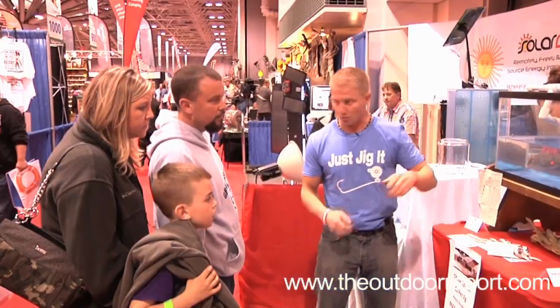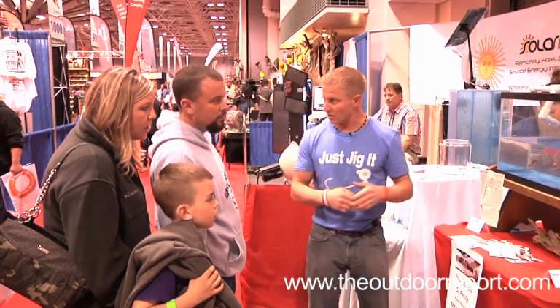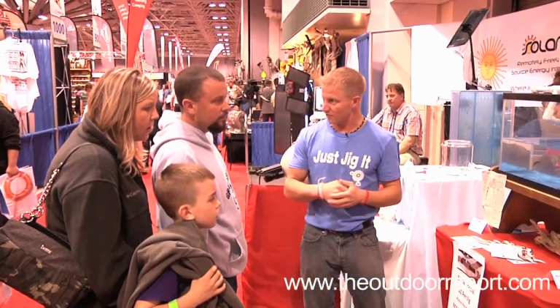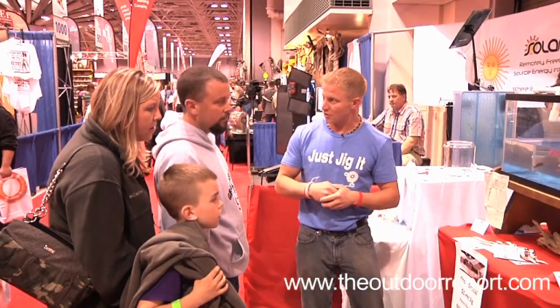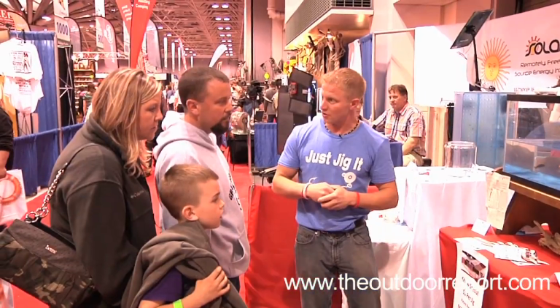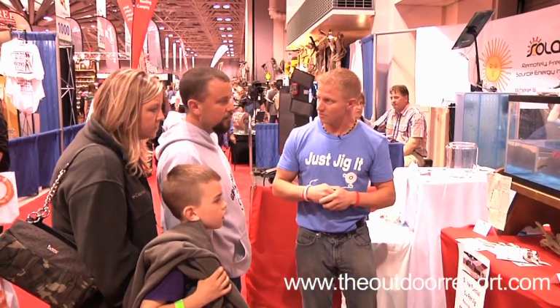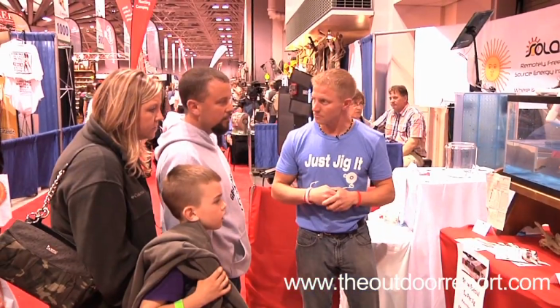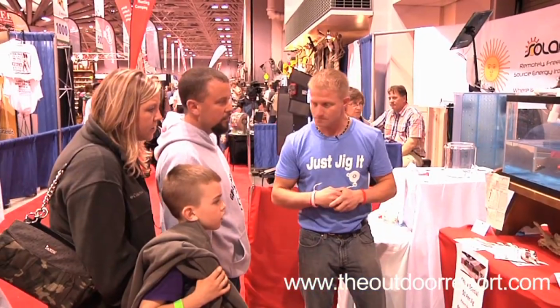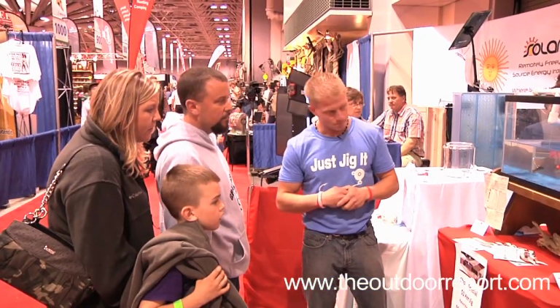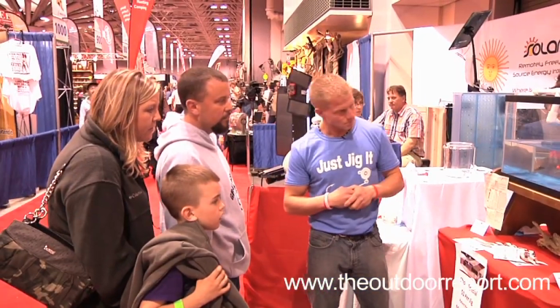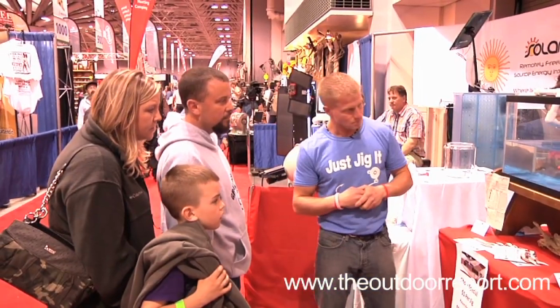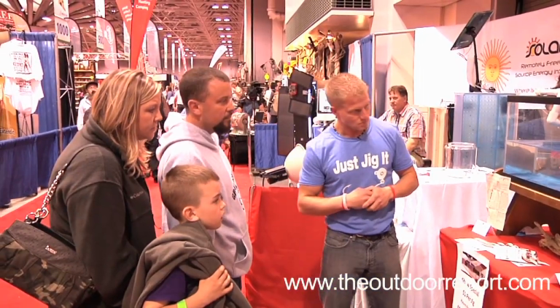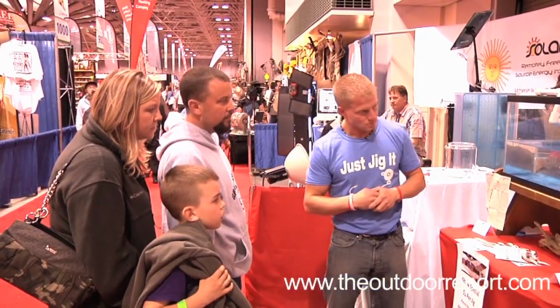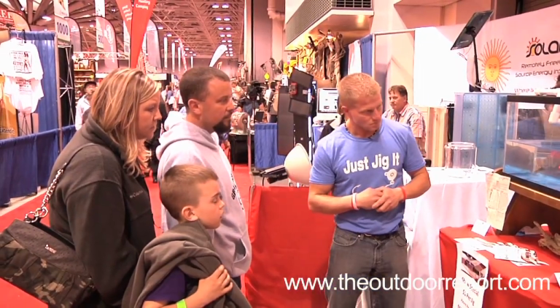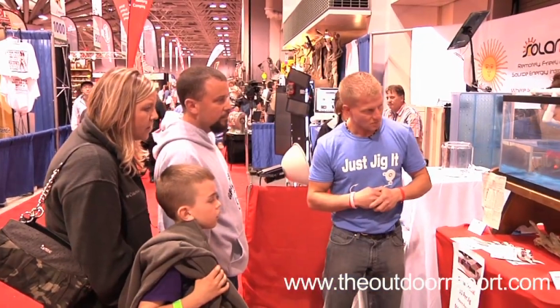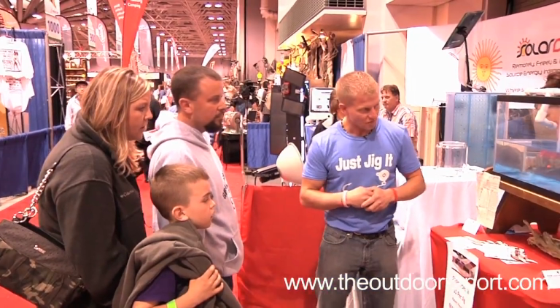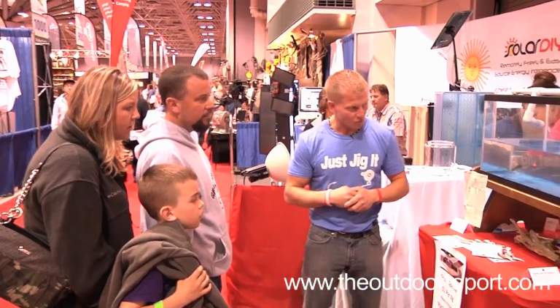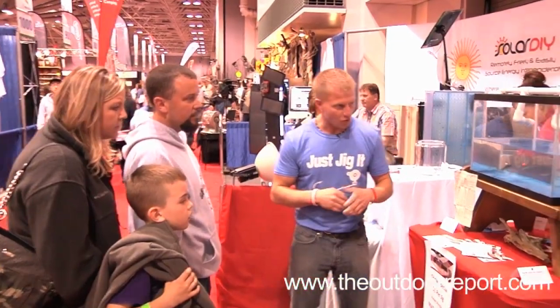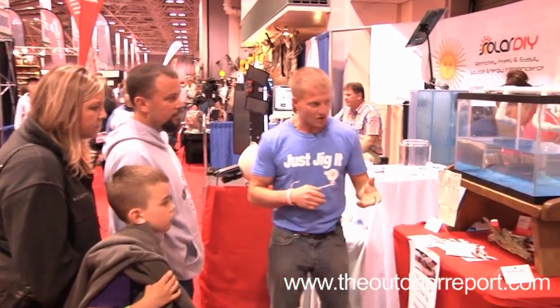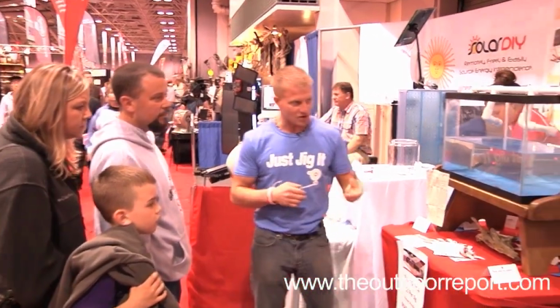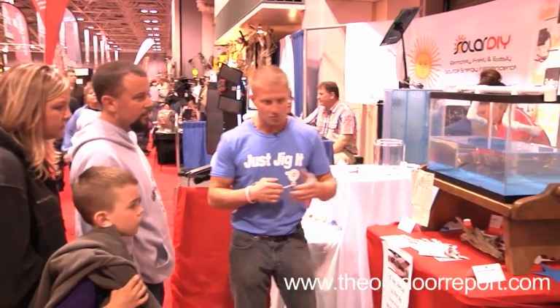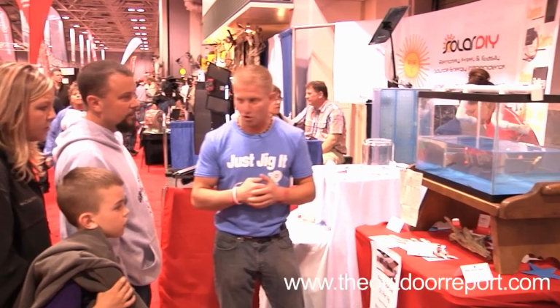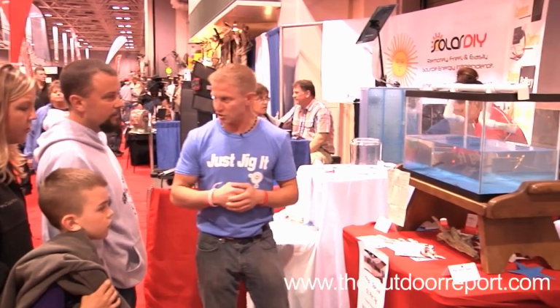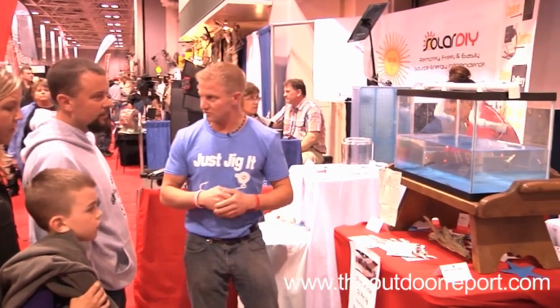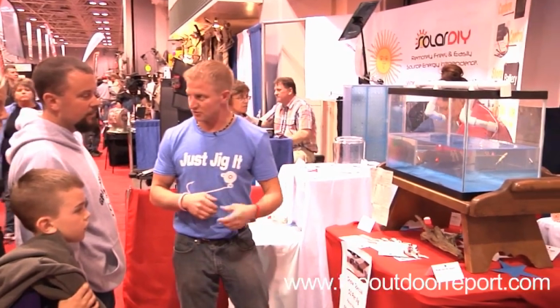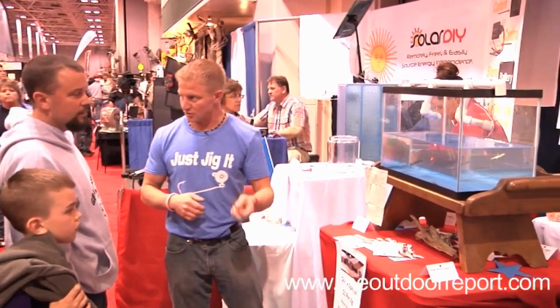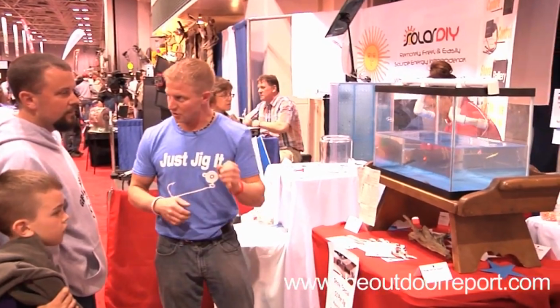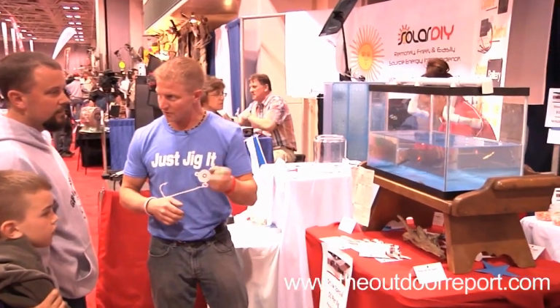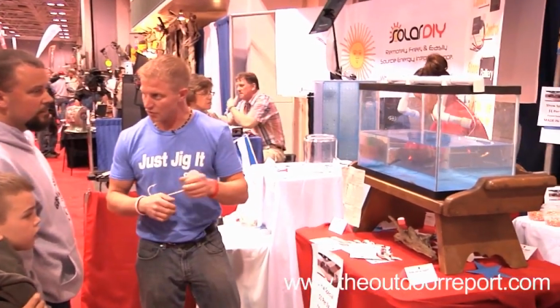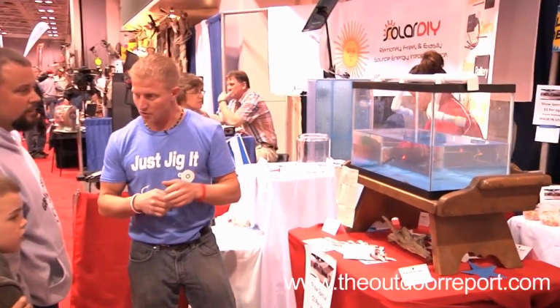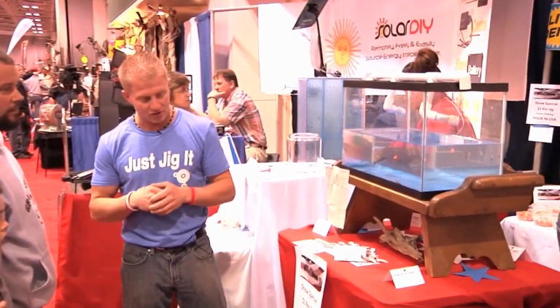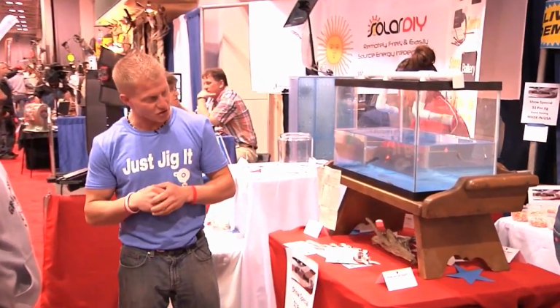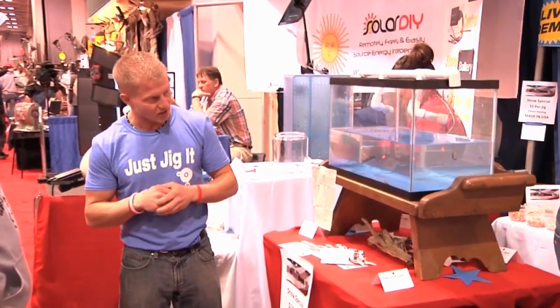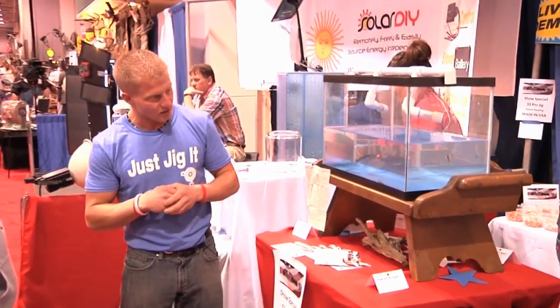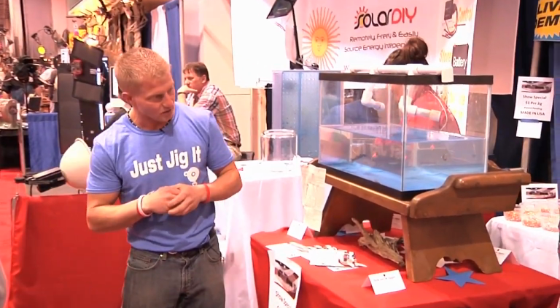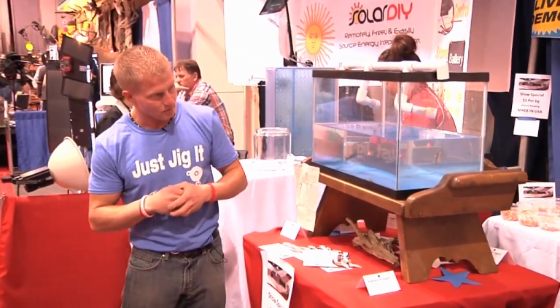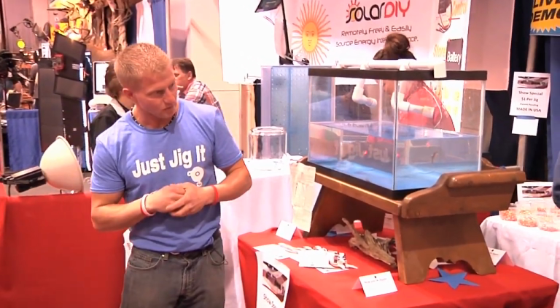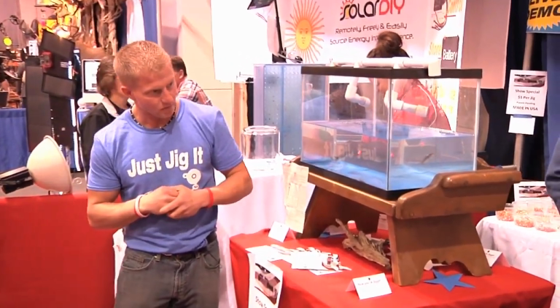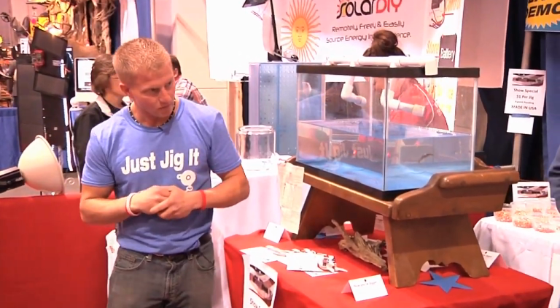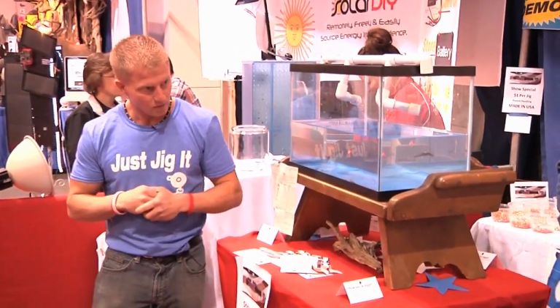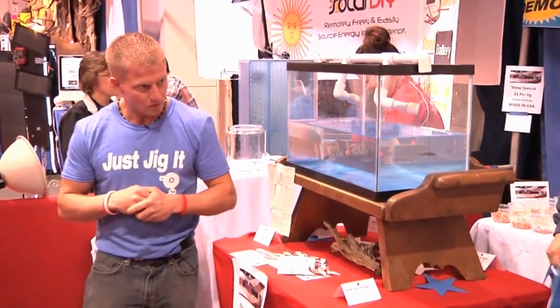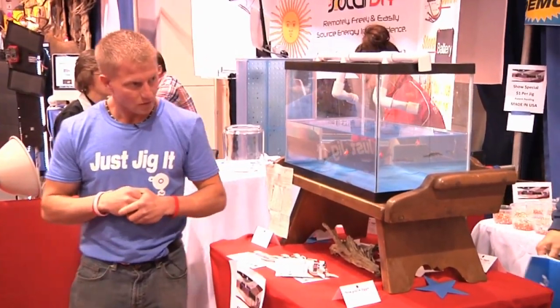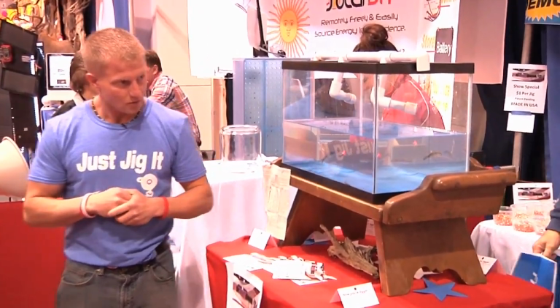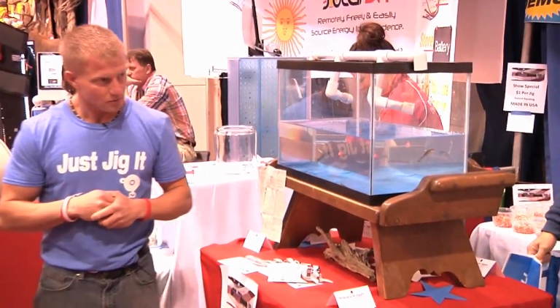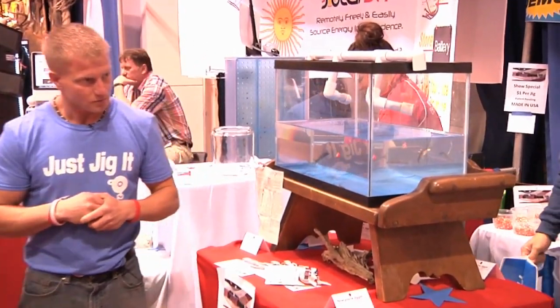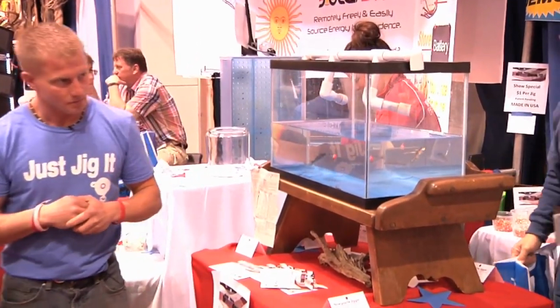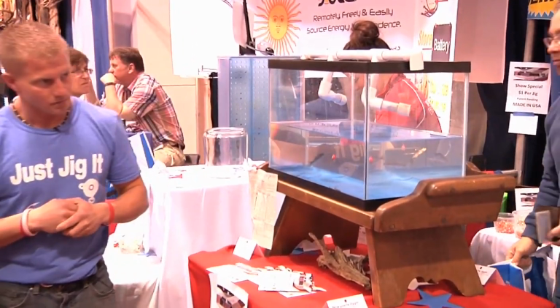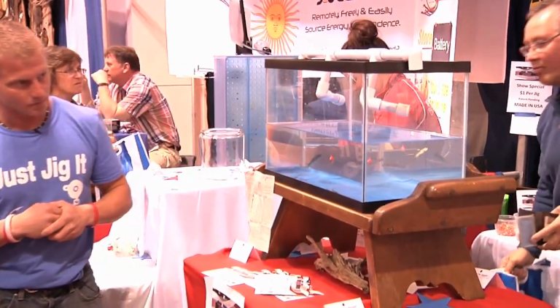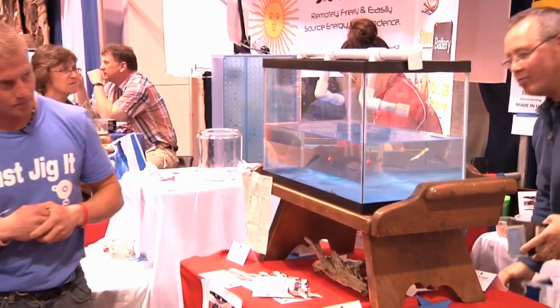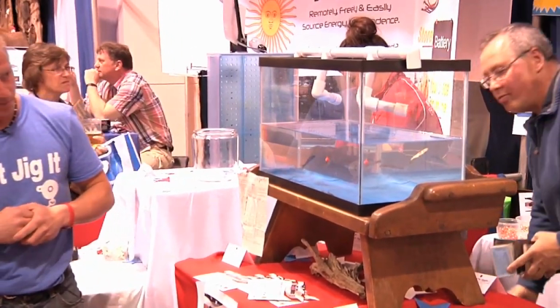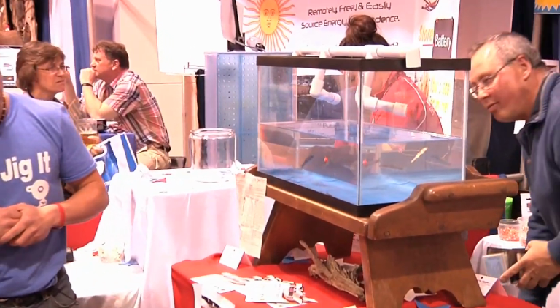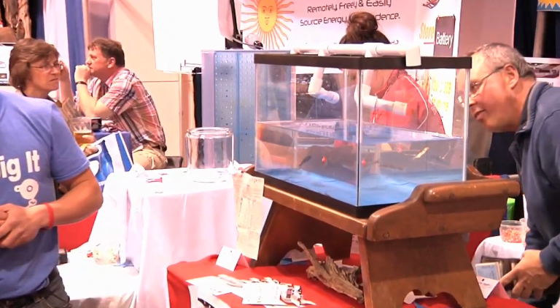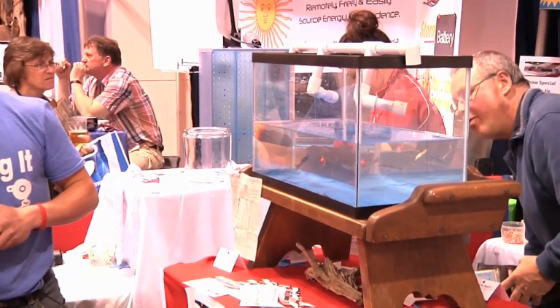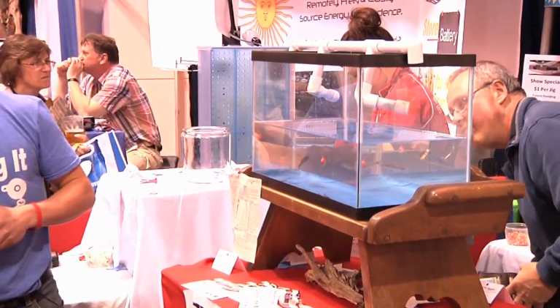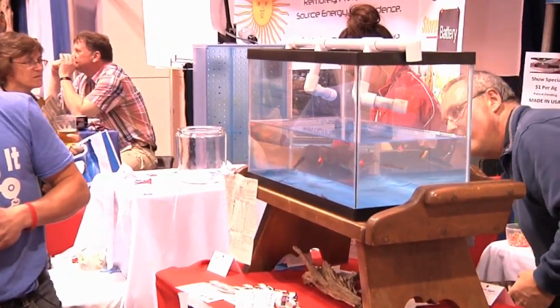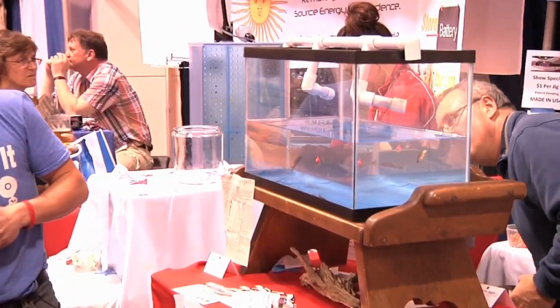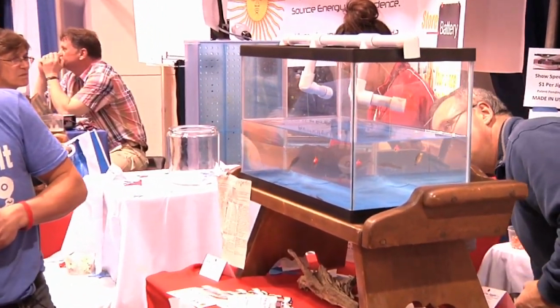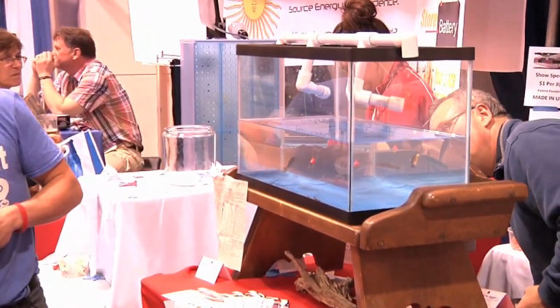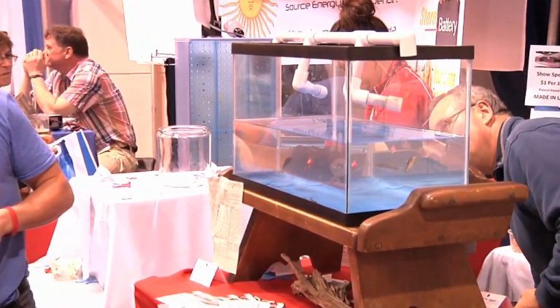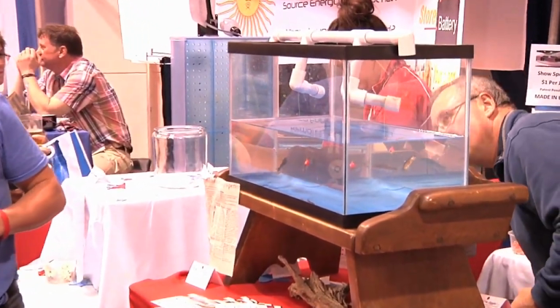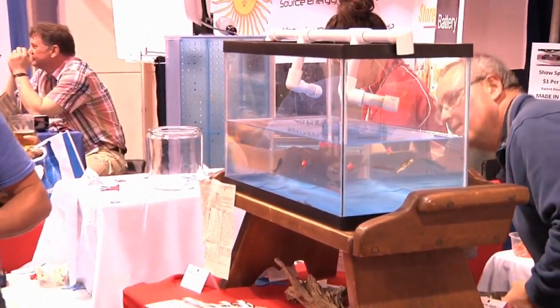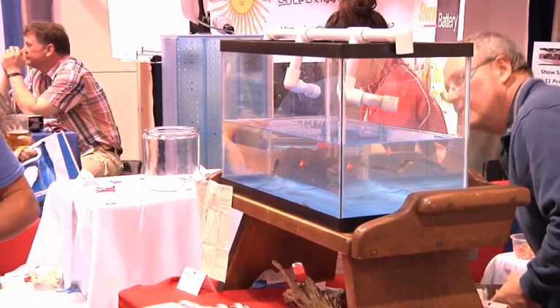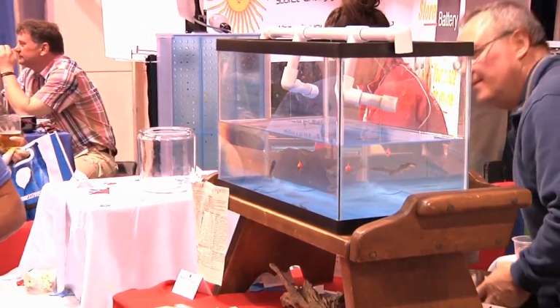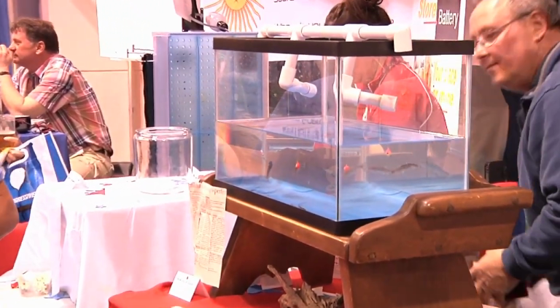Remember, it's not about having time, it's about making time. I'm Eric Osberg, with your Outdoor Report.